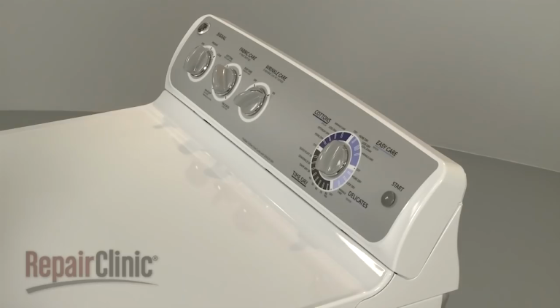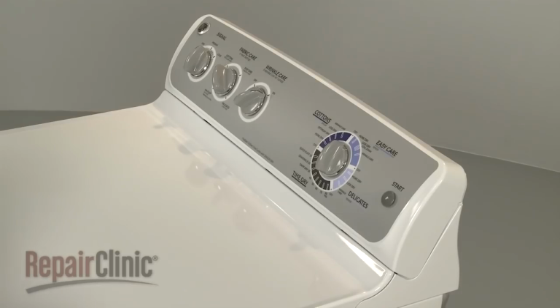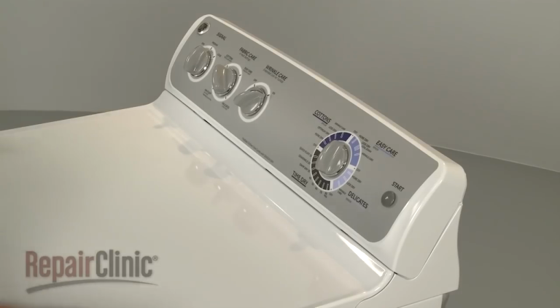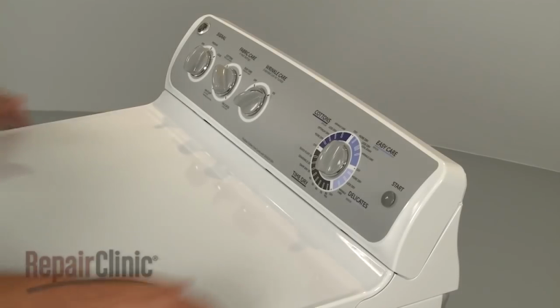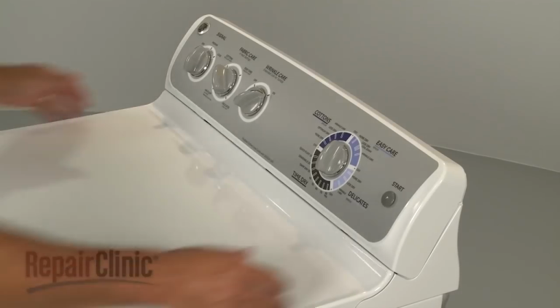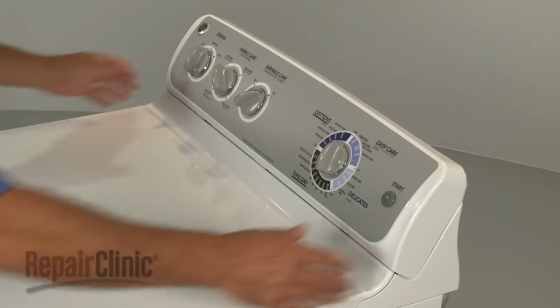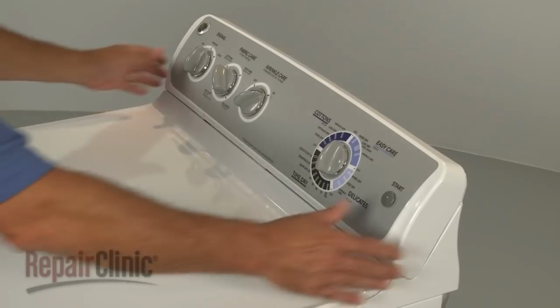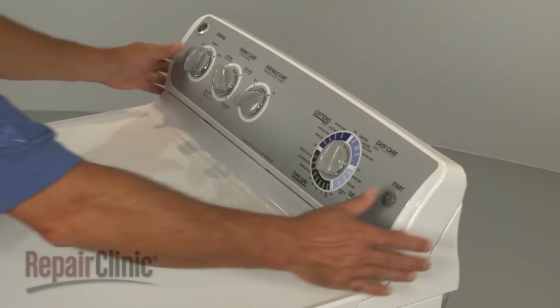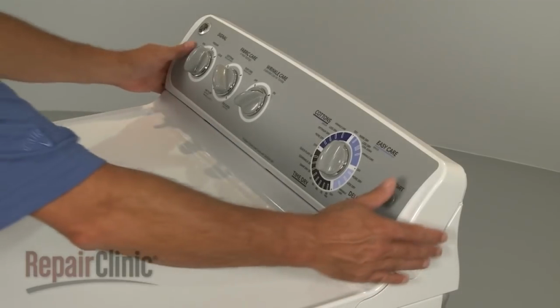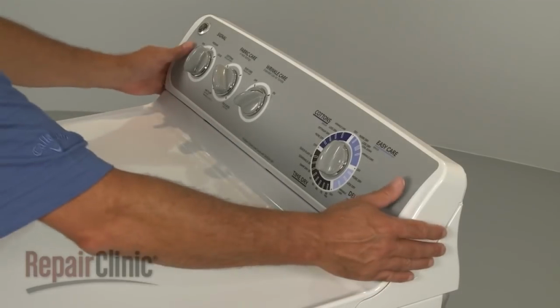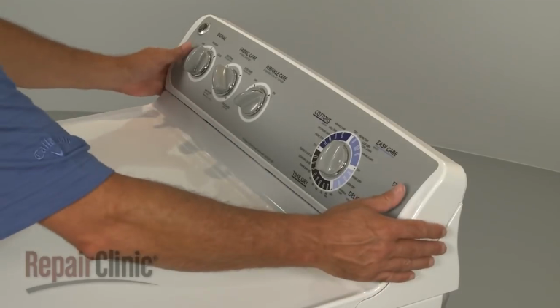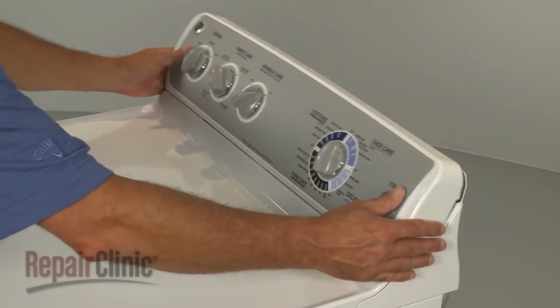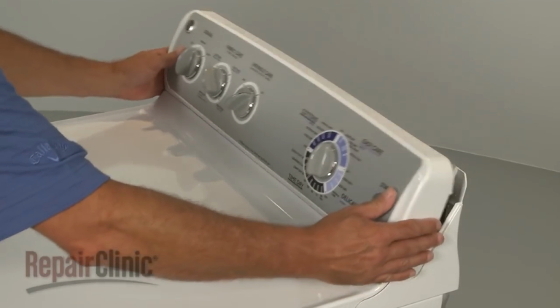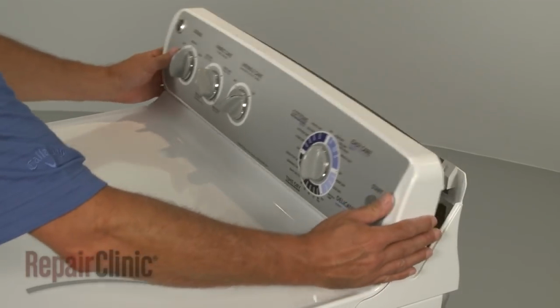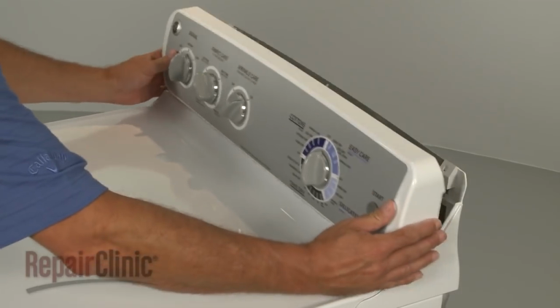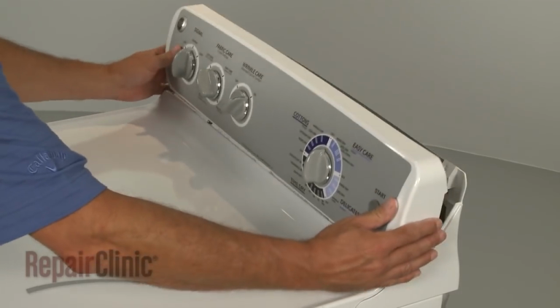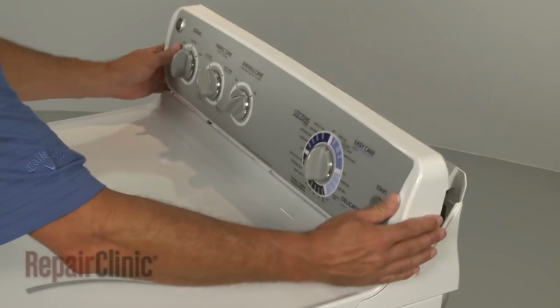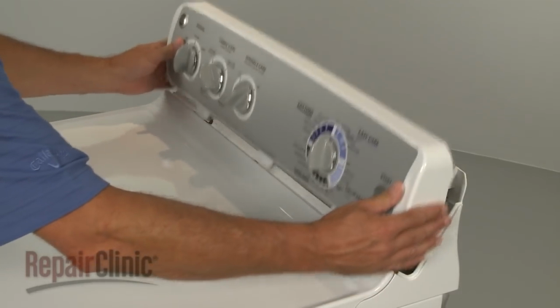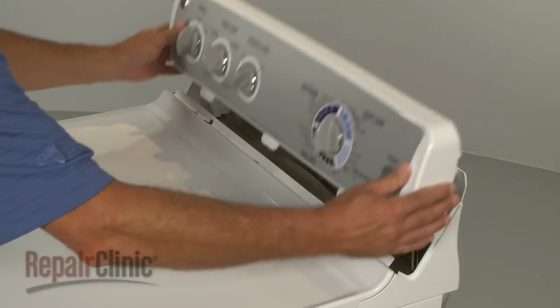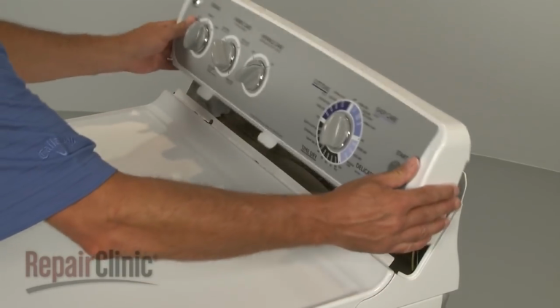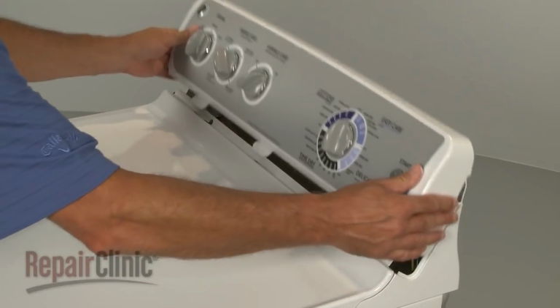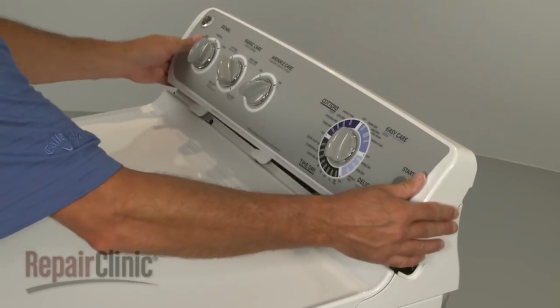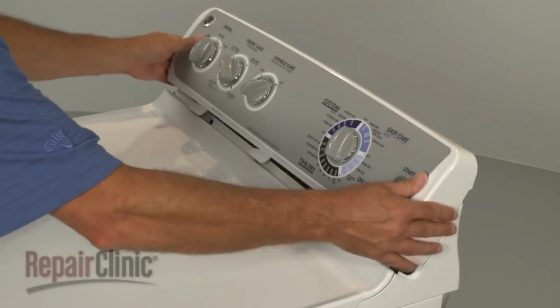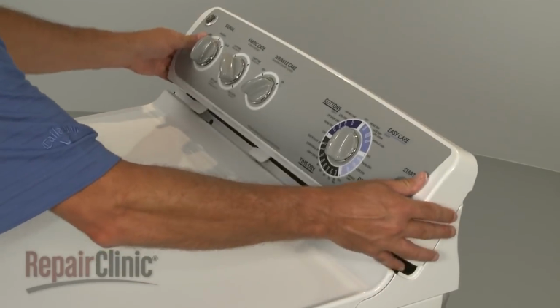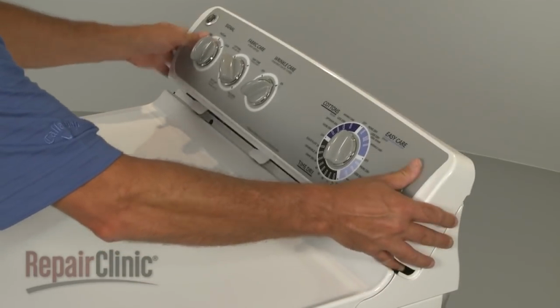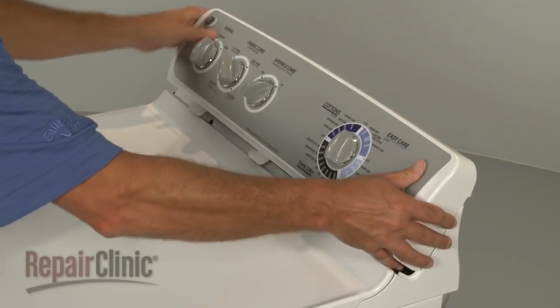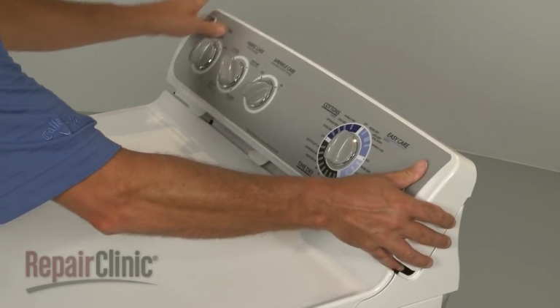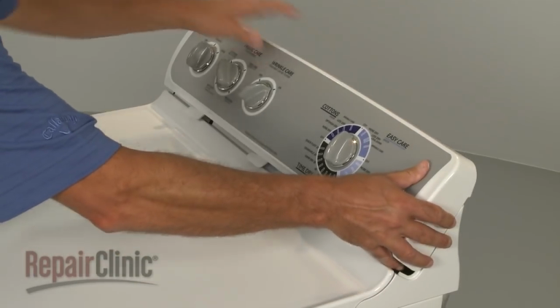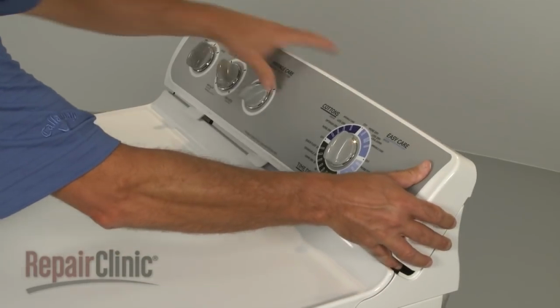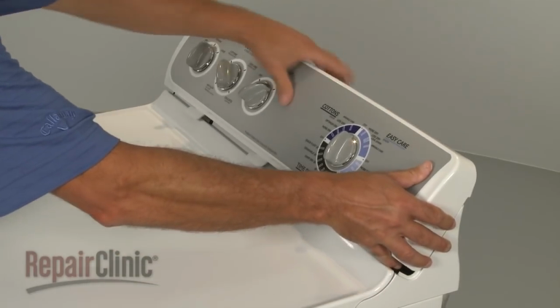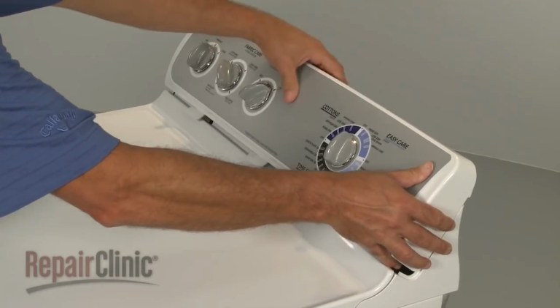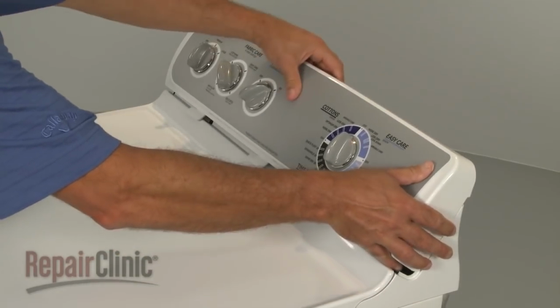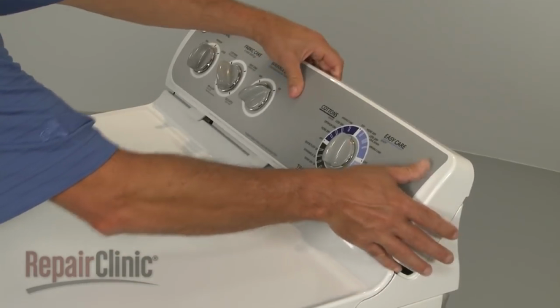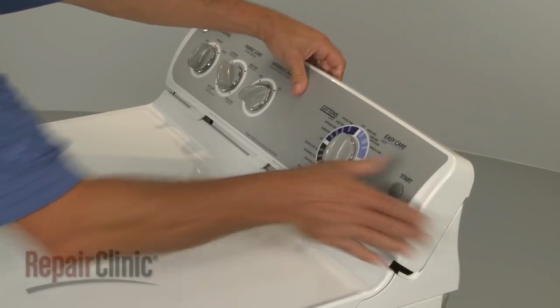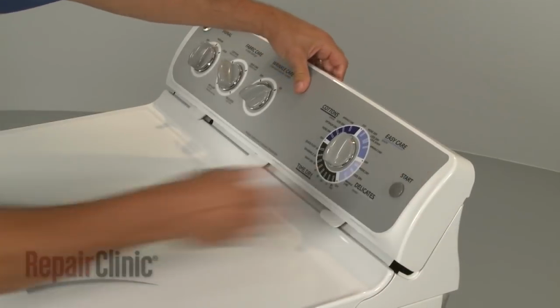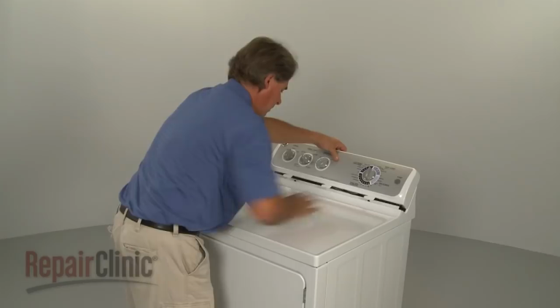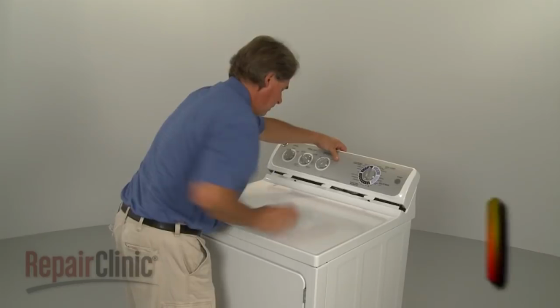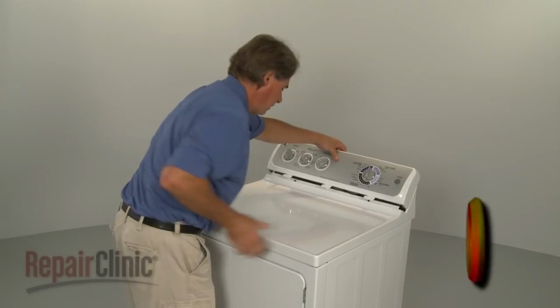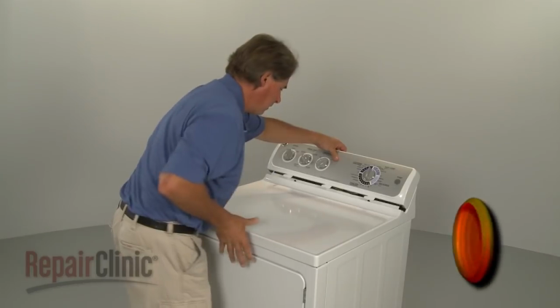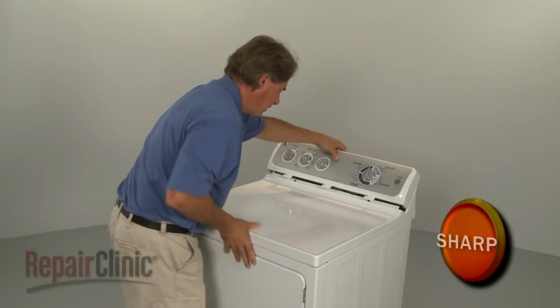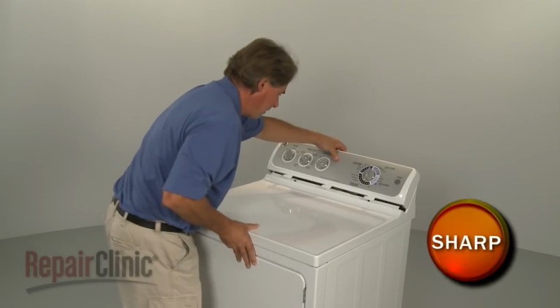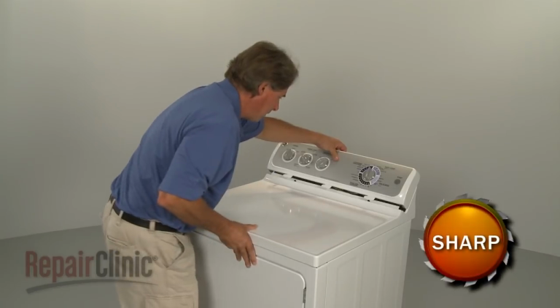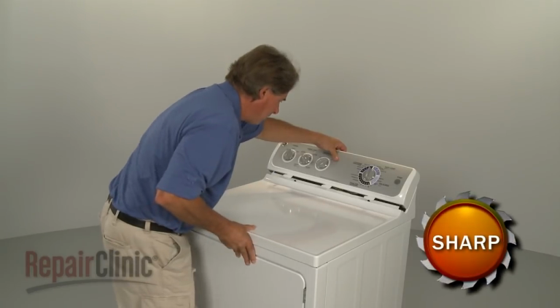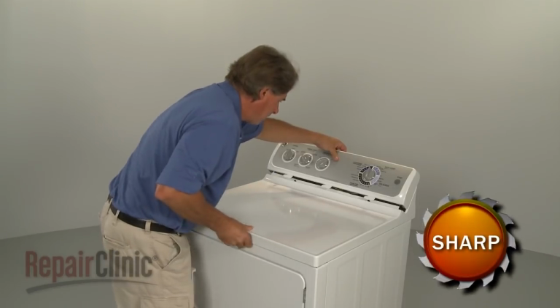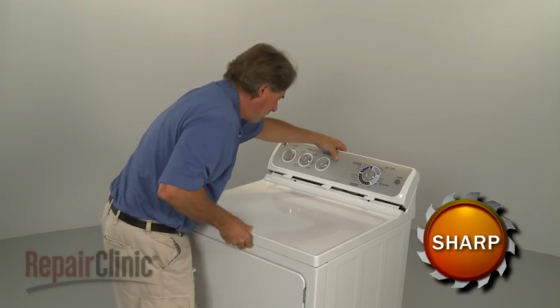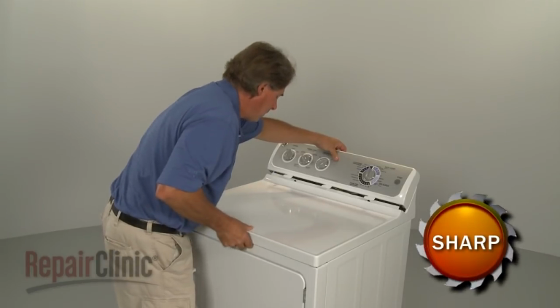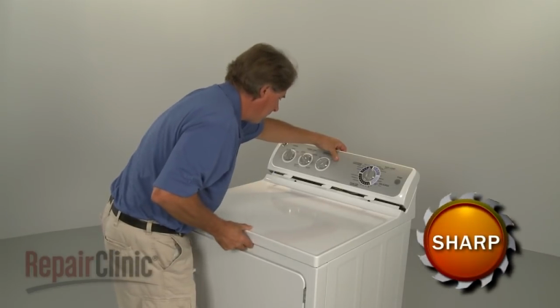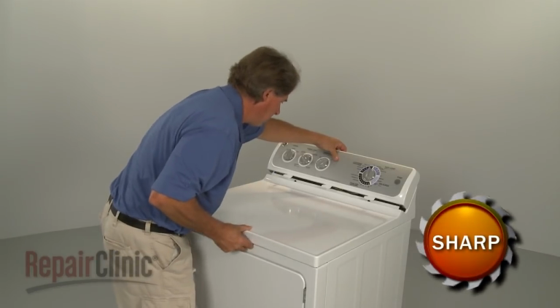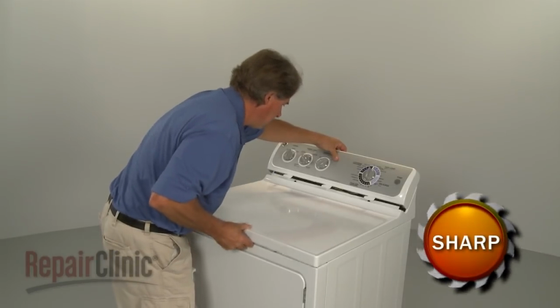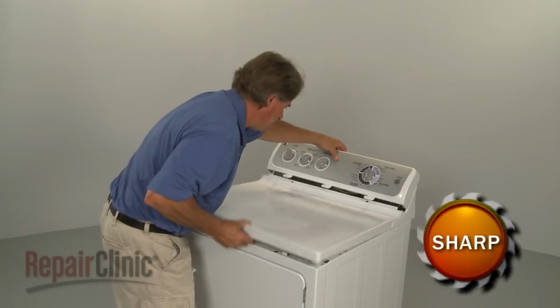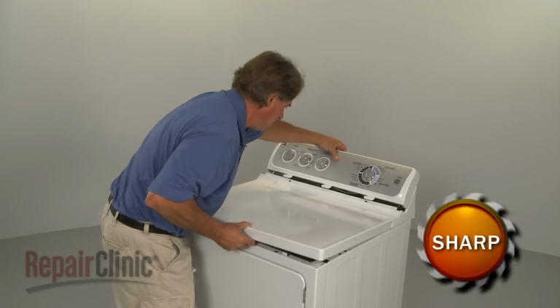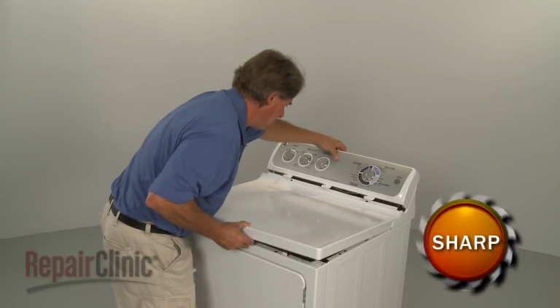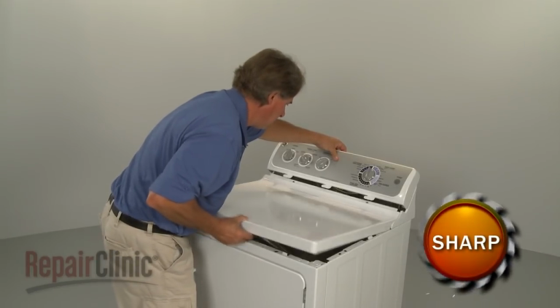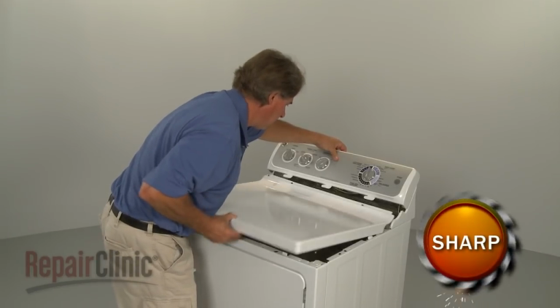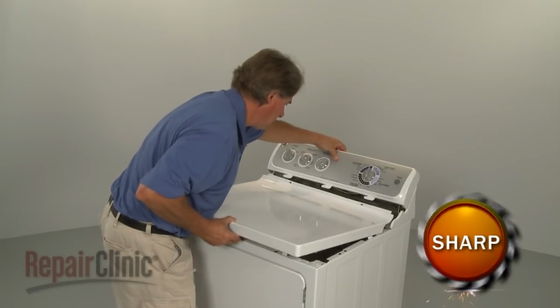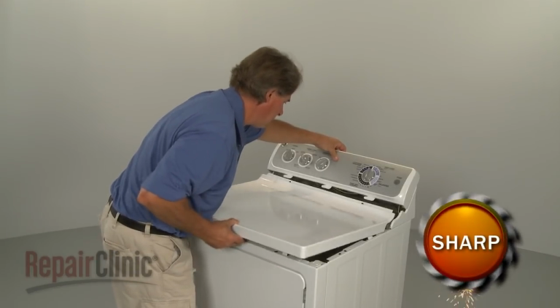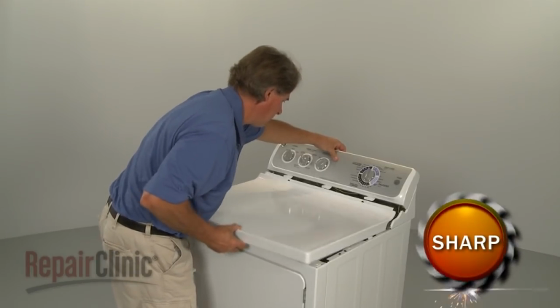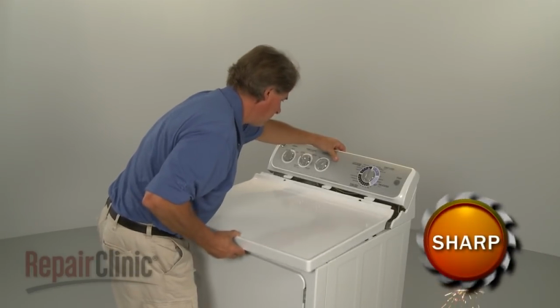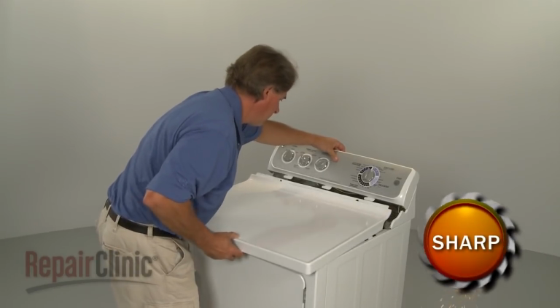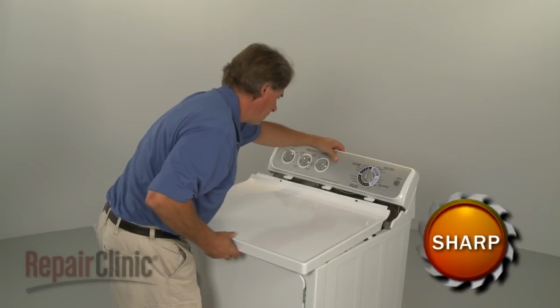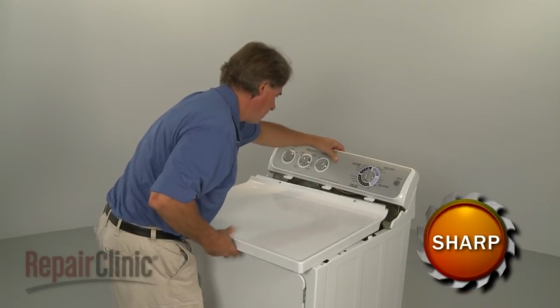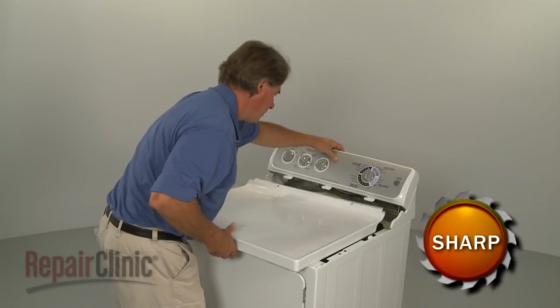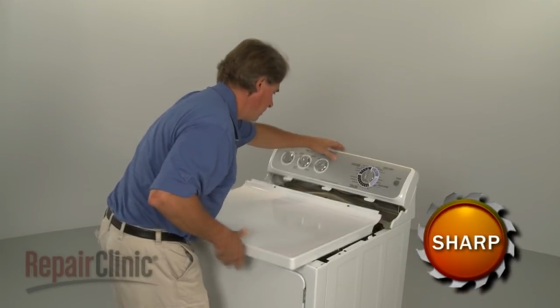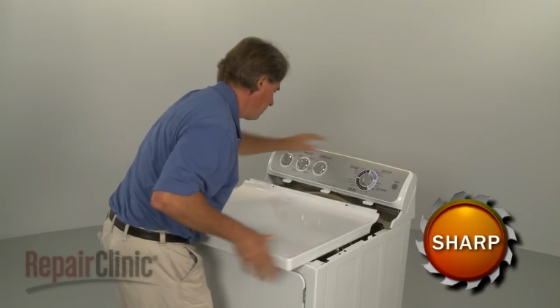Carefully unhook the control panel tabs from the main top. Then lift up the top and remove.